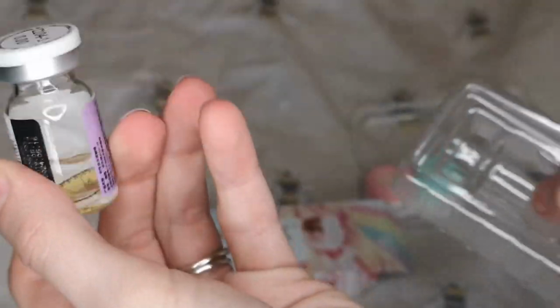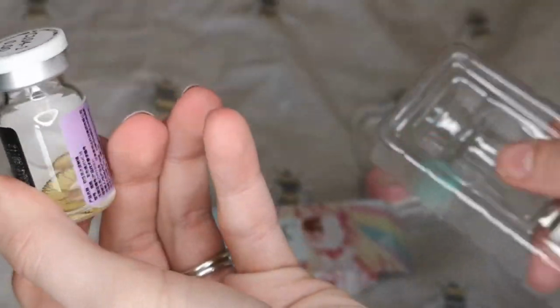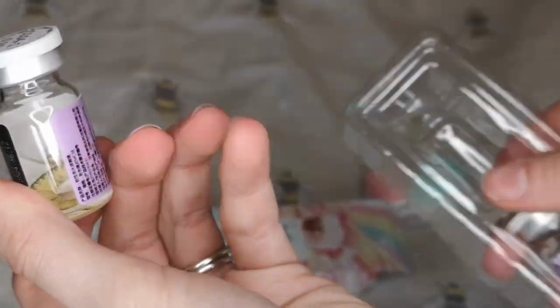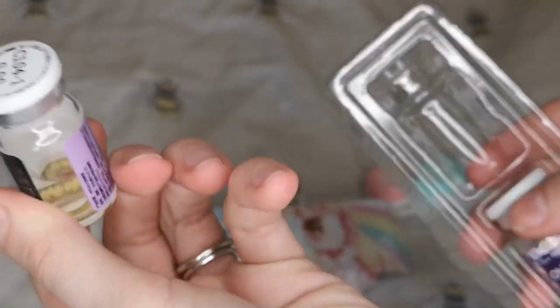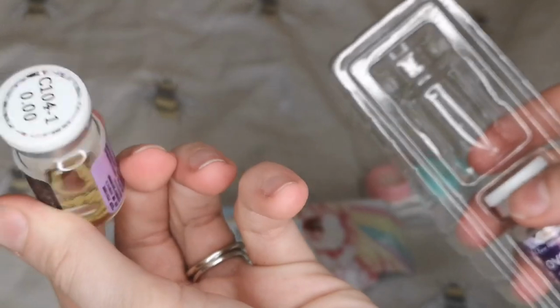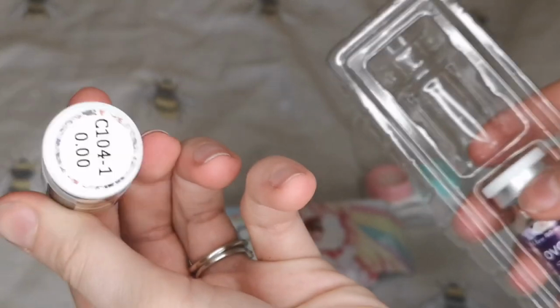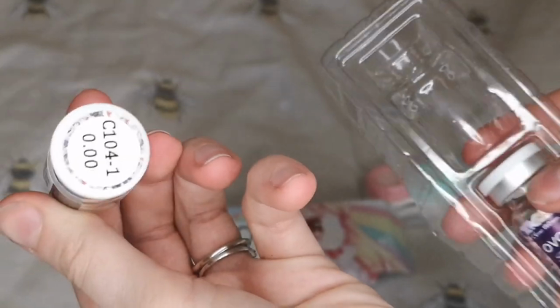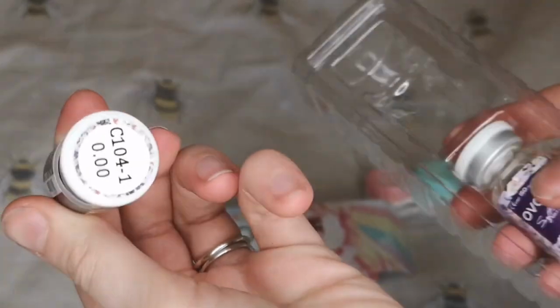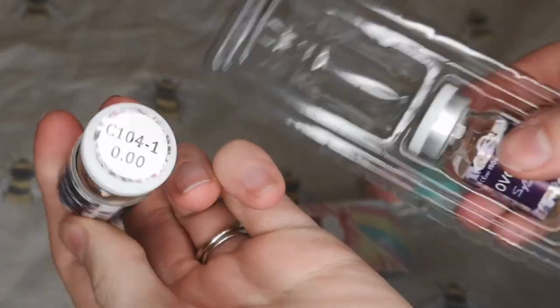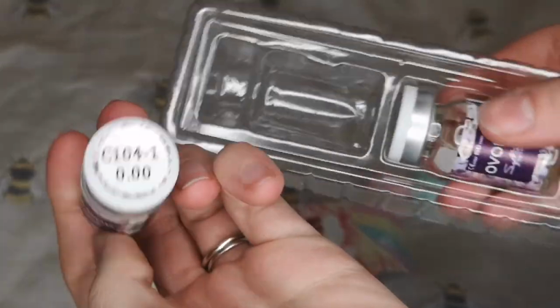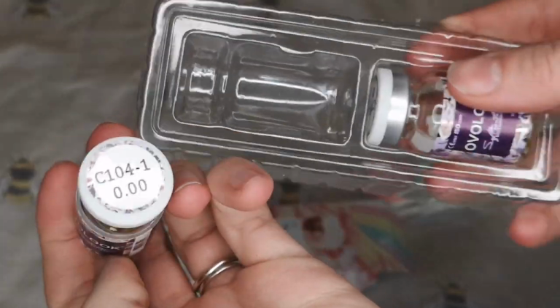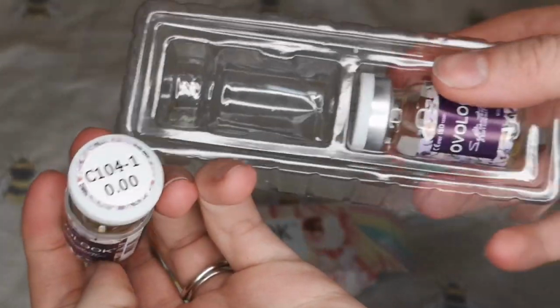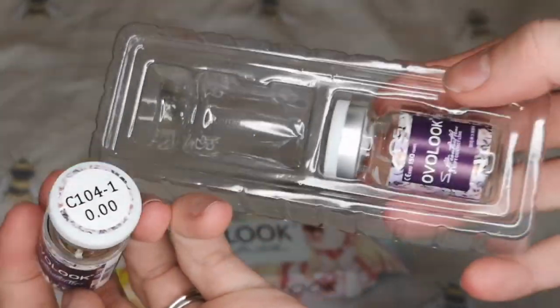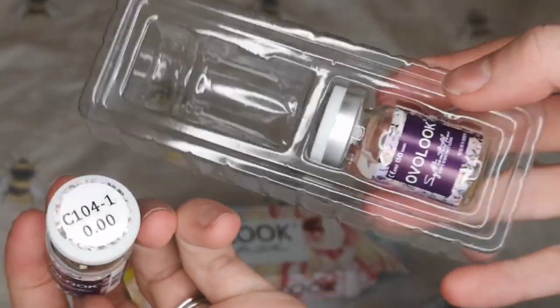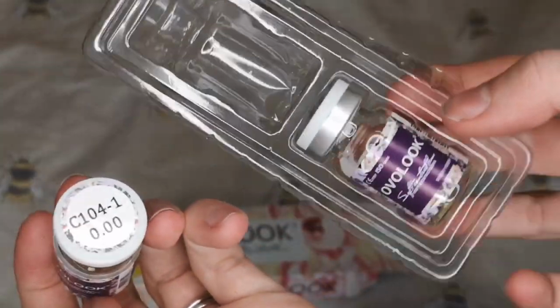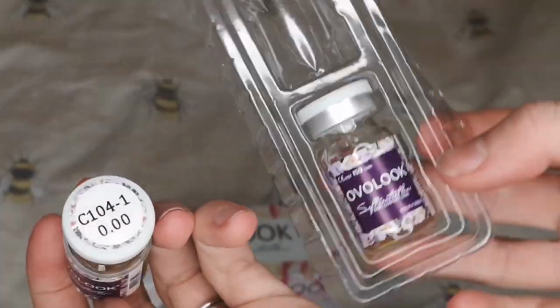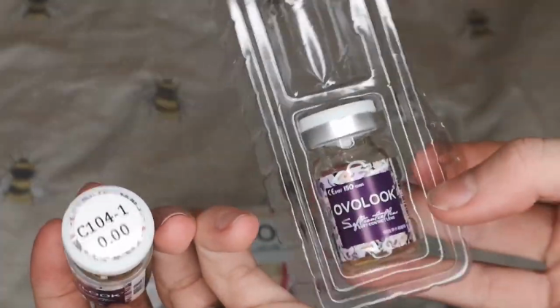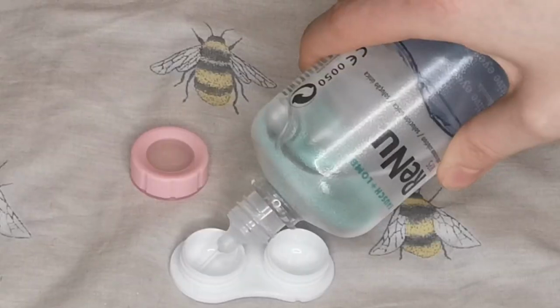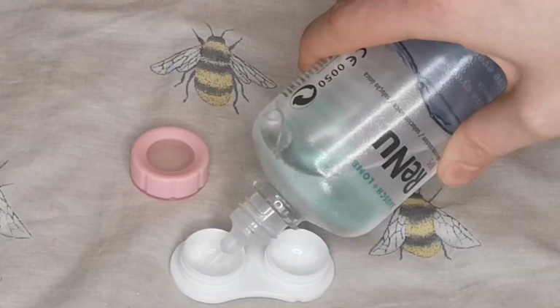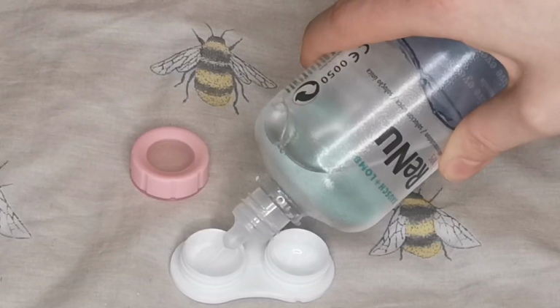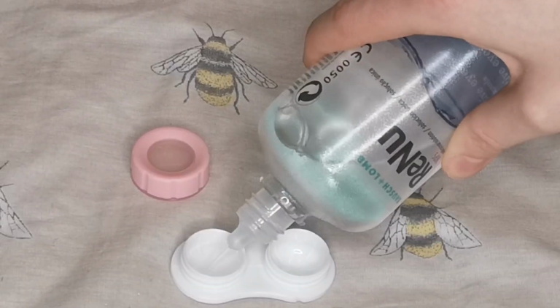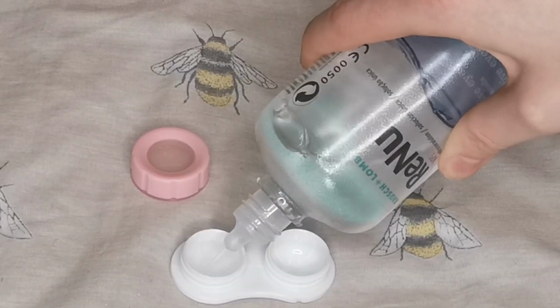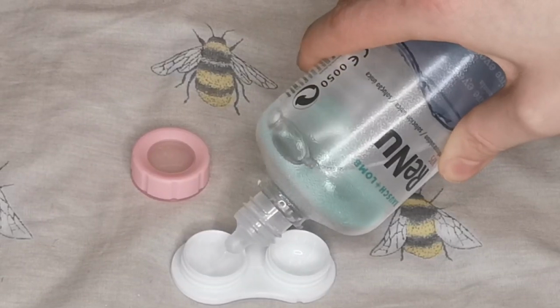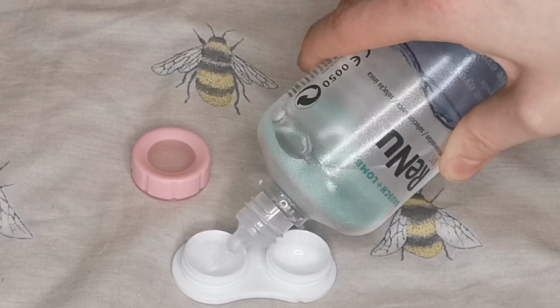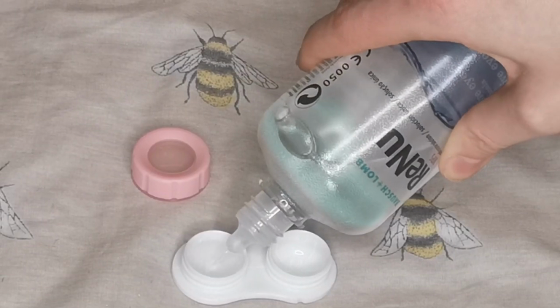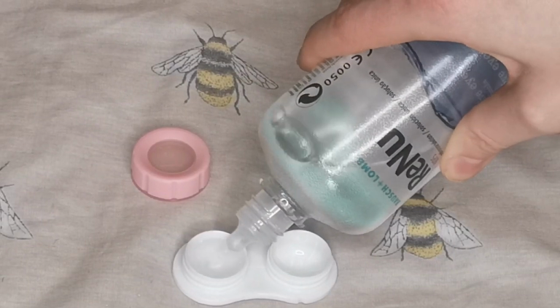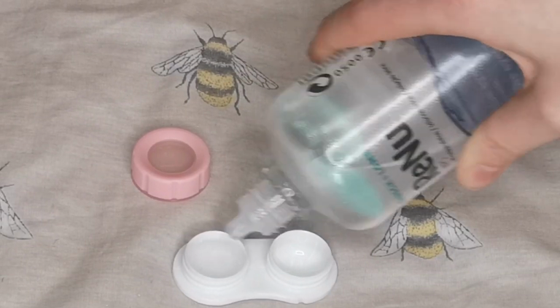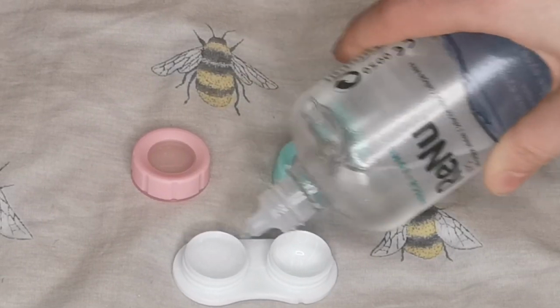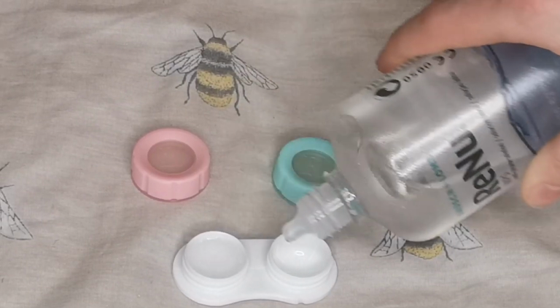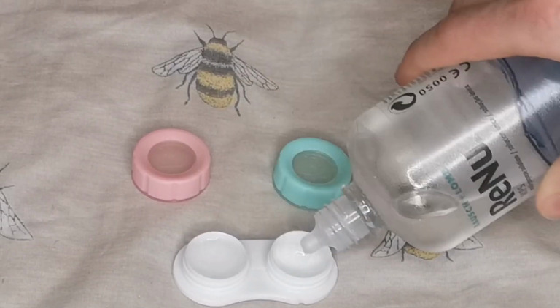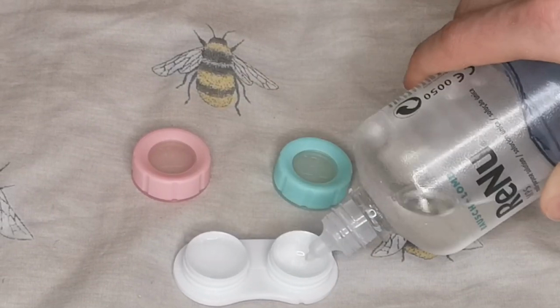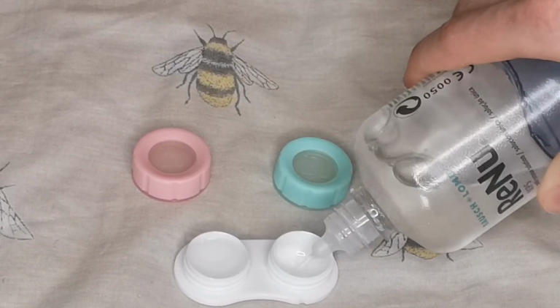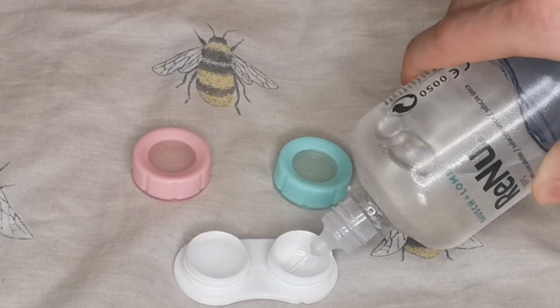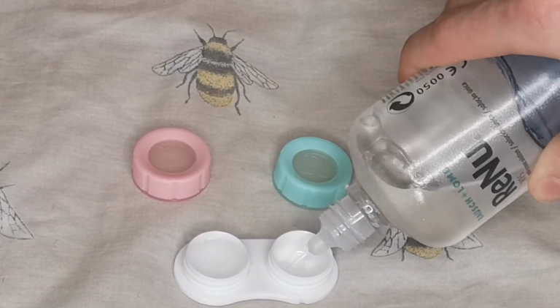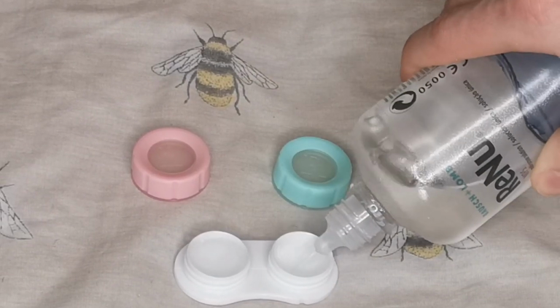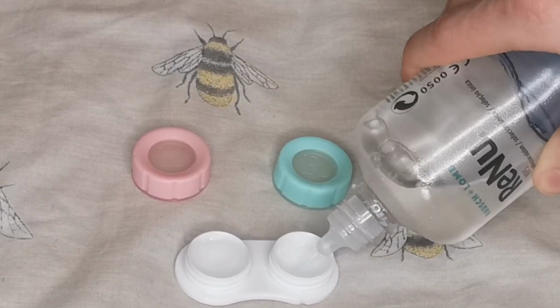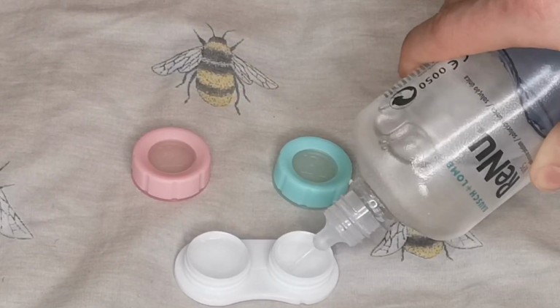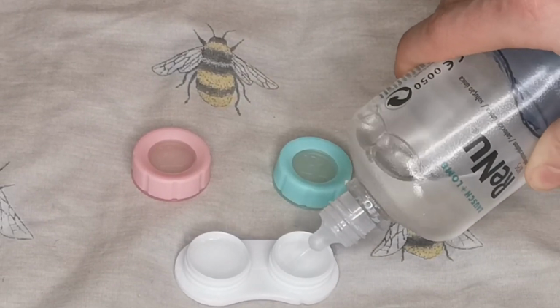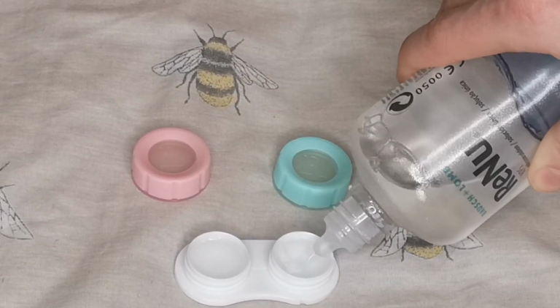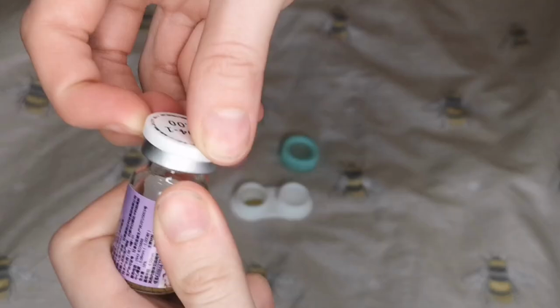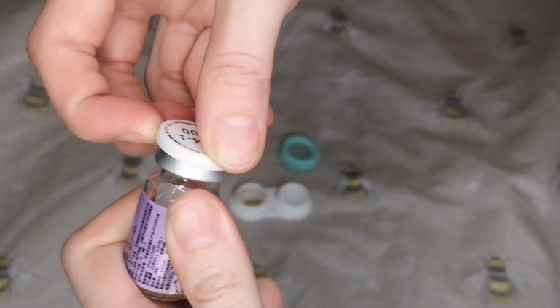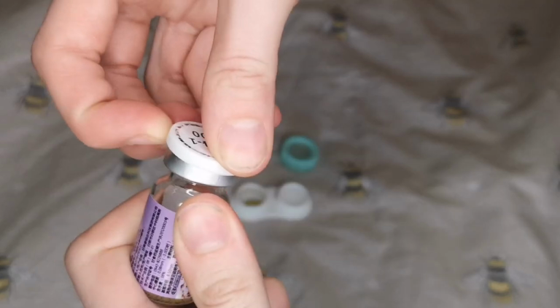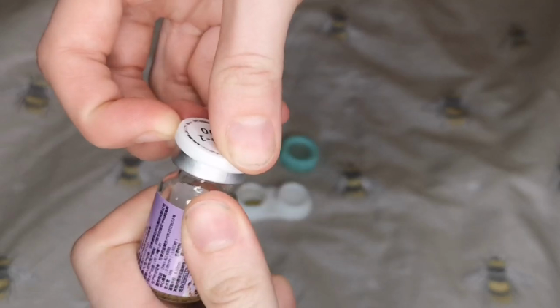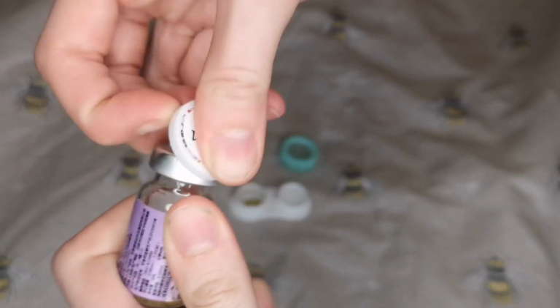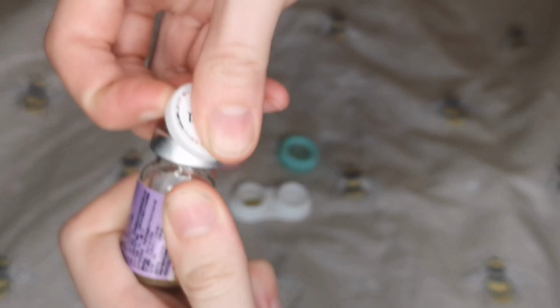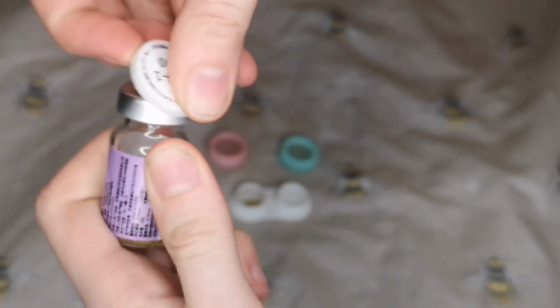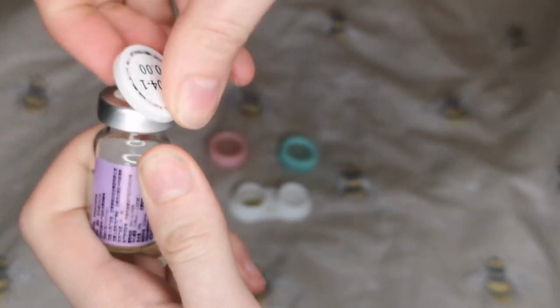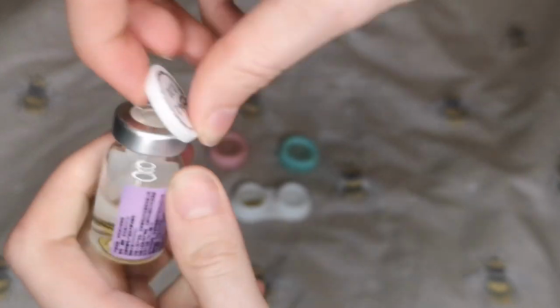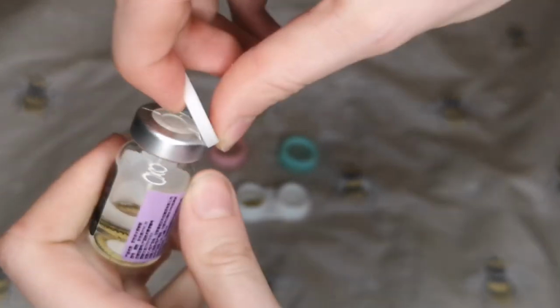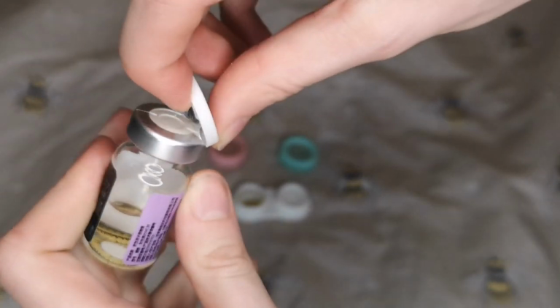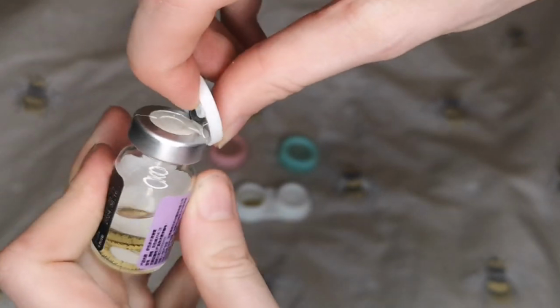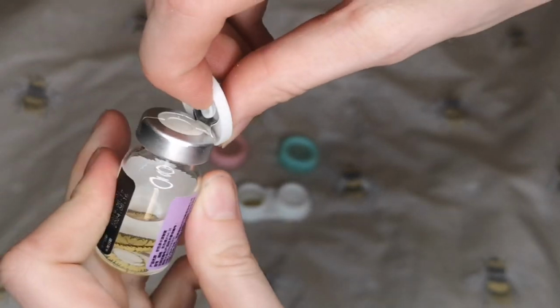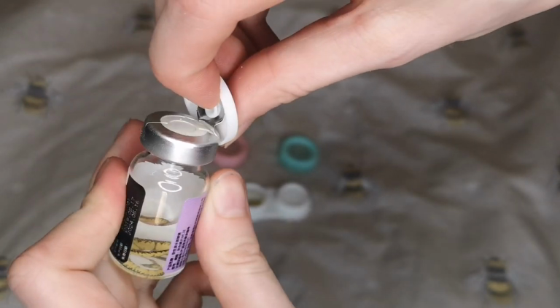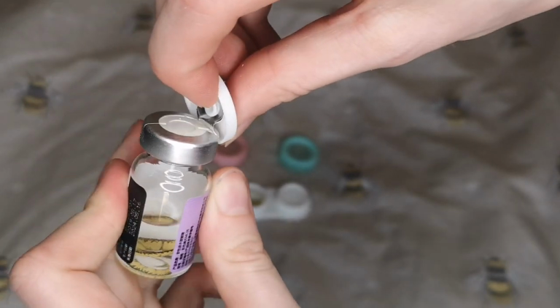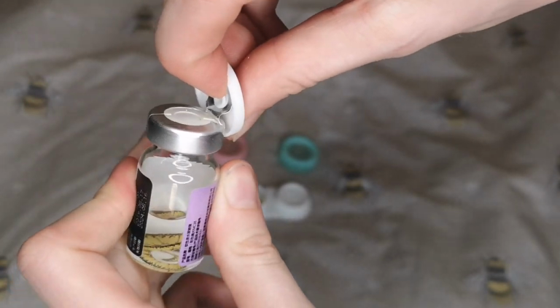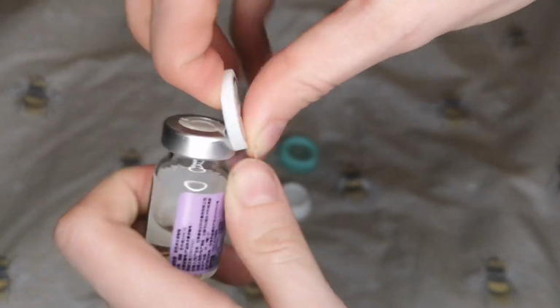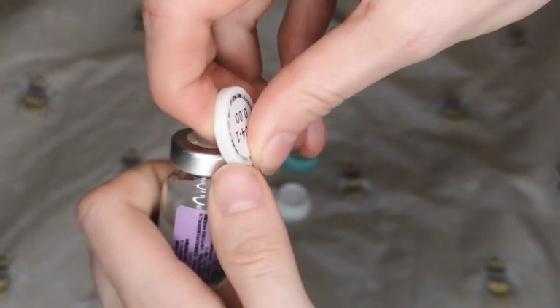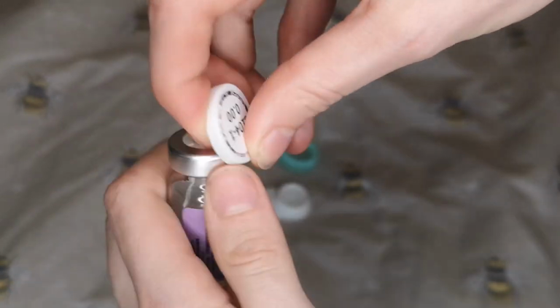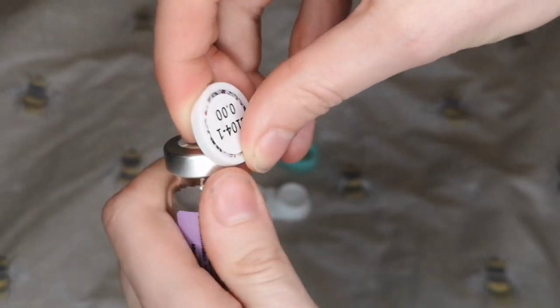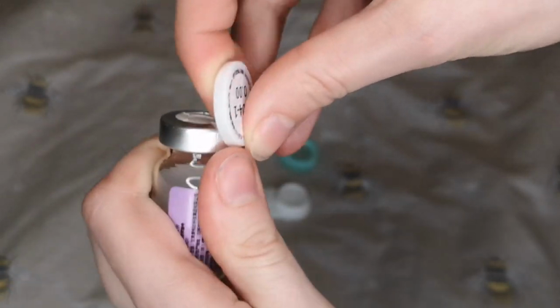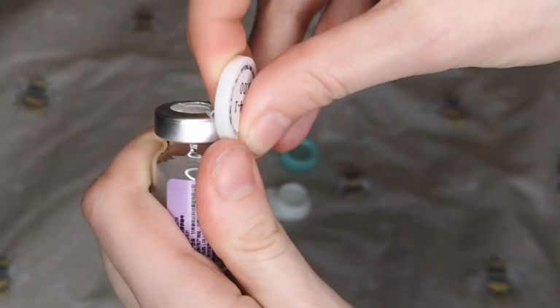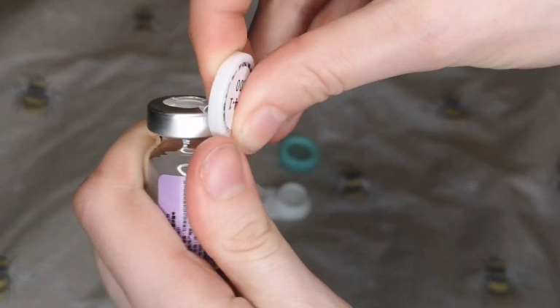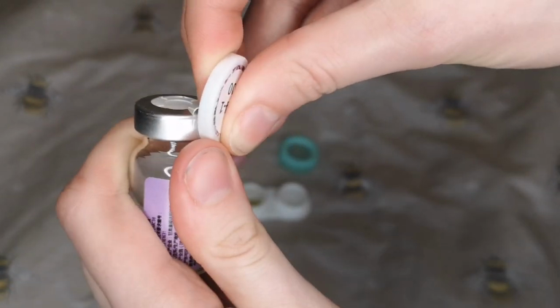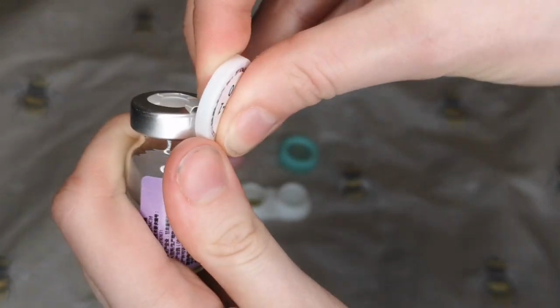Hit that like button if you like my Heracademia. The first thing I always do with my contact lenses is leave them to soak for at least 24 hours, so we're going to open the little packet here.